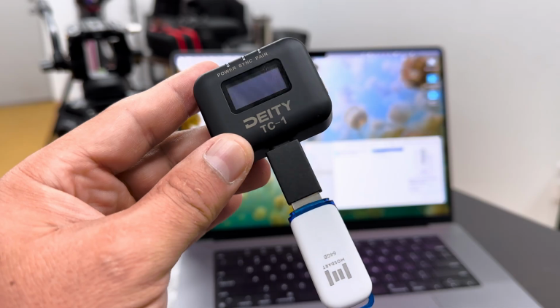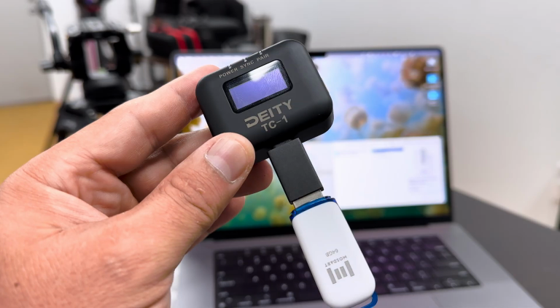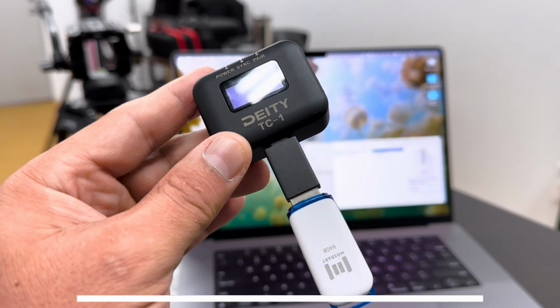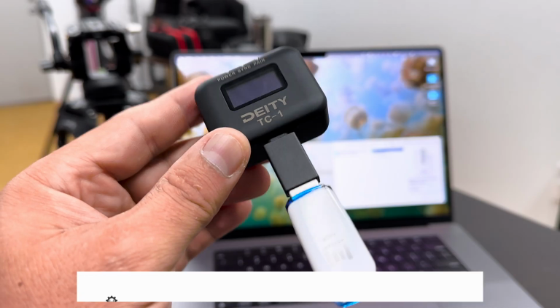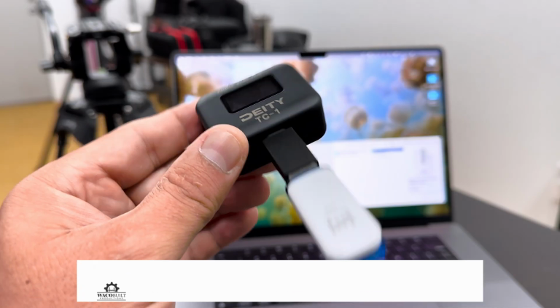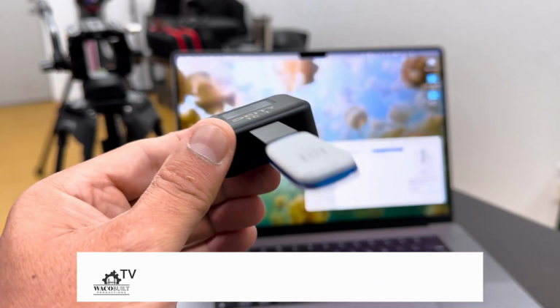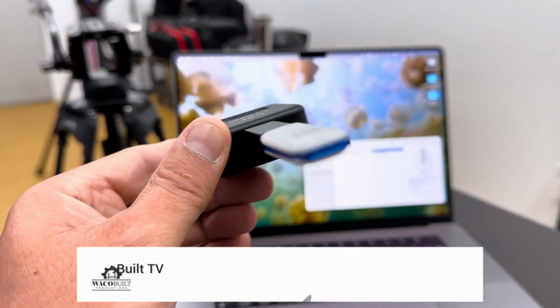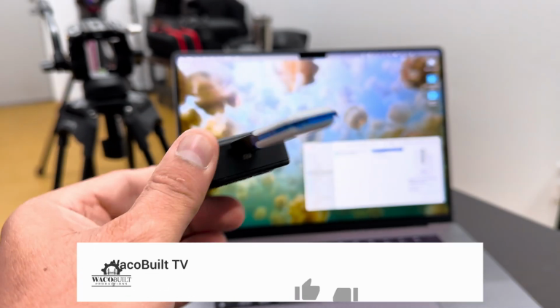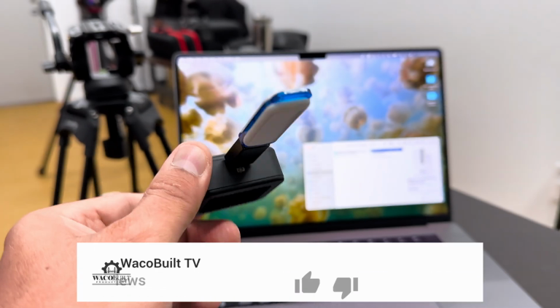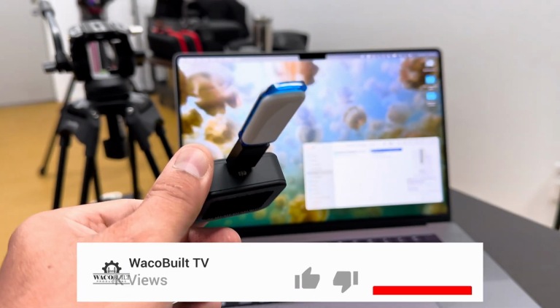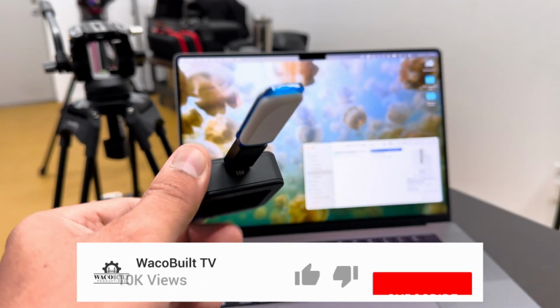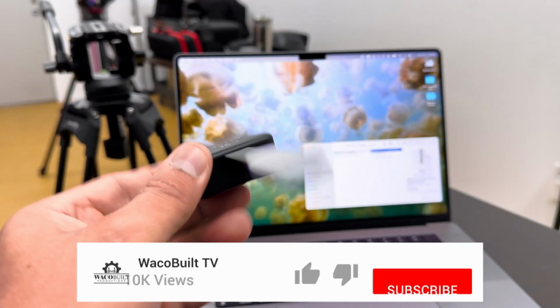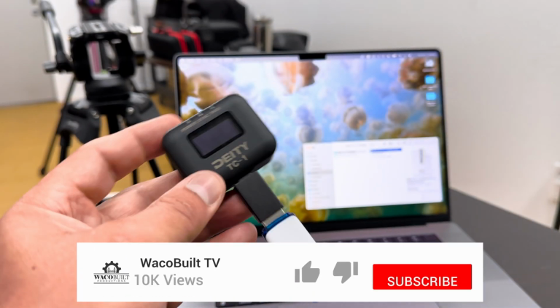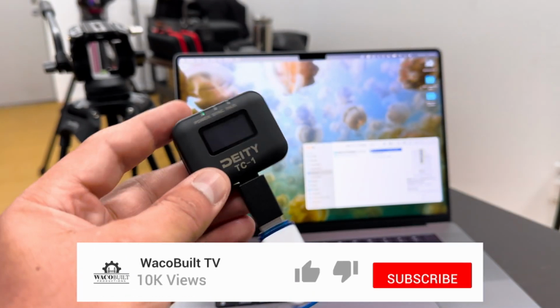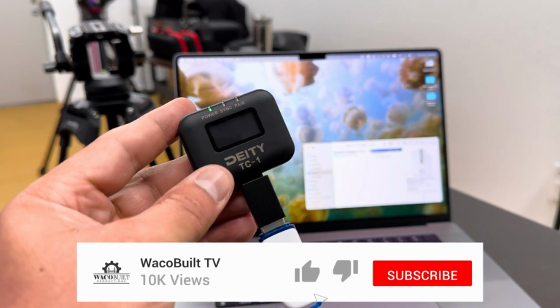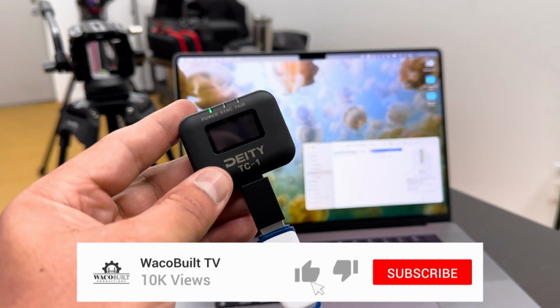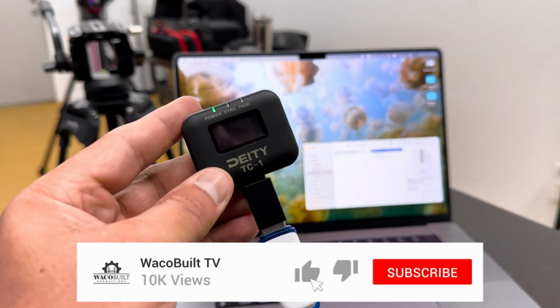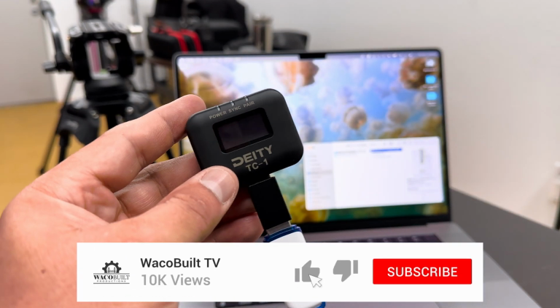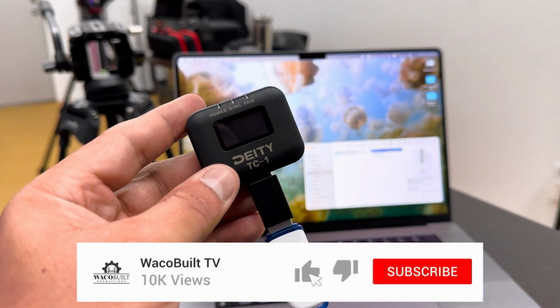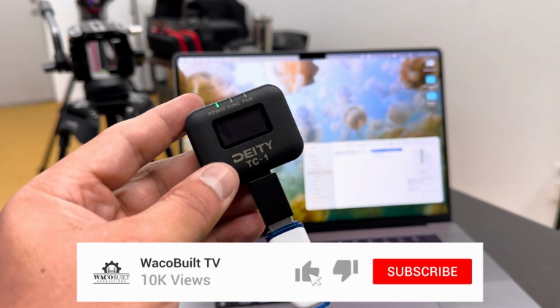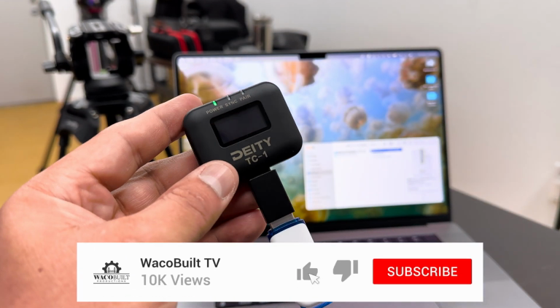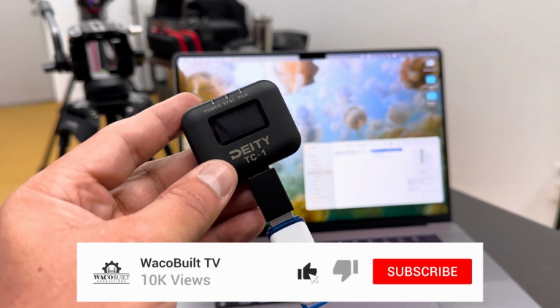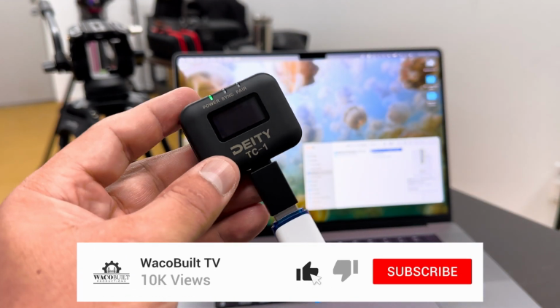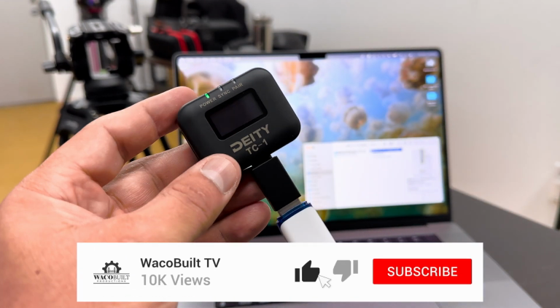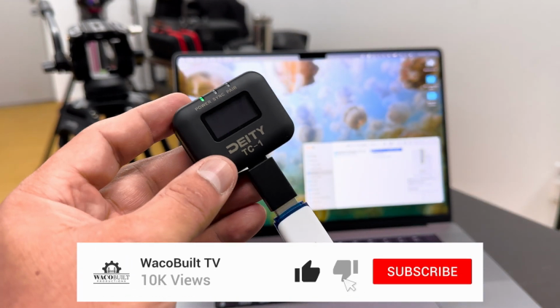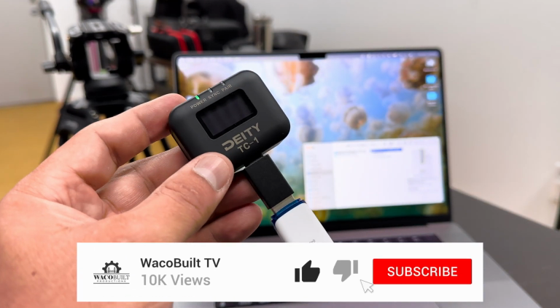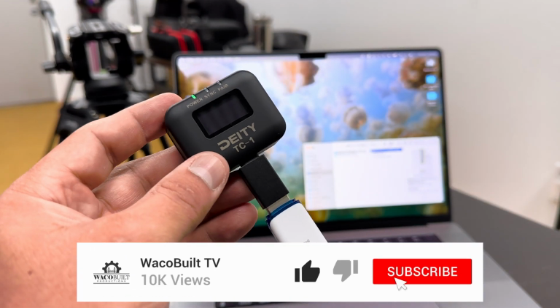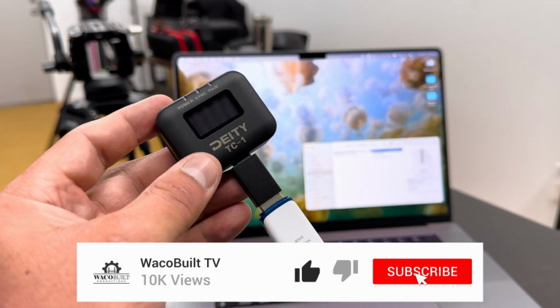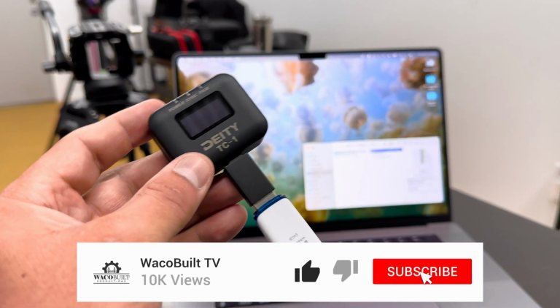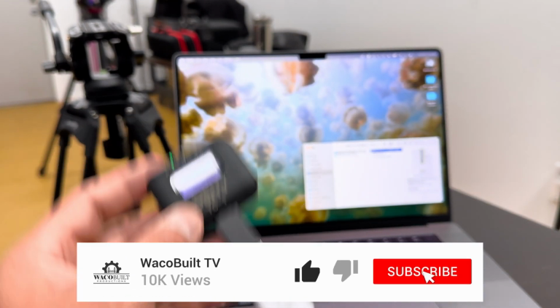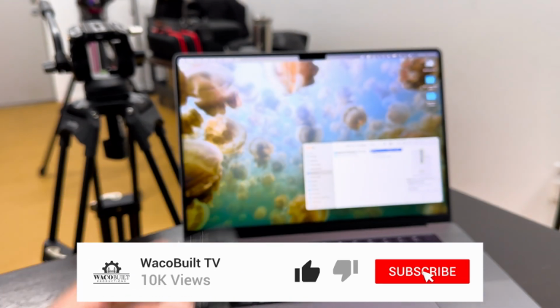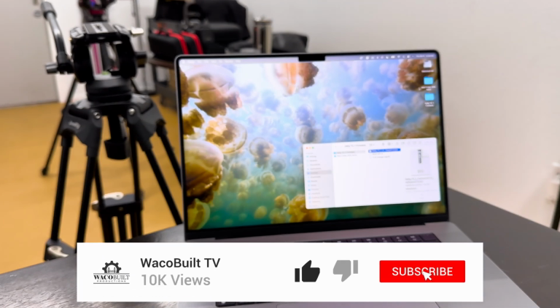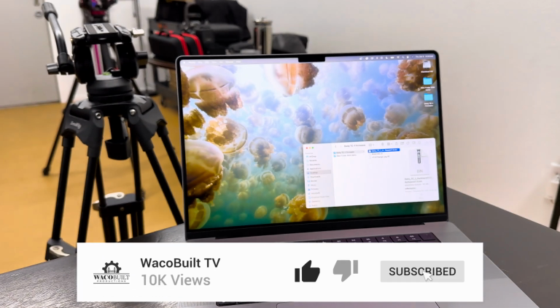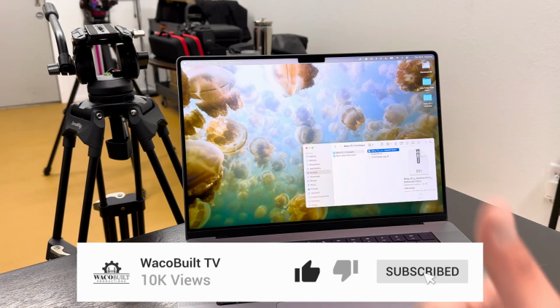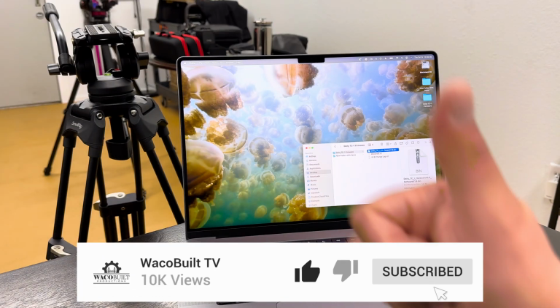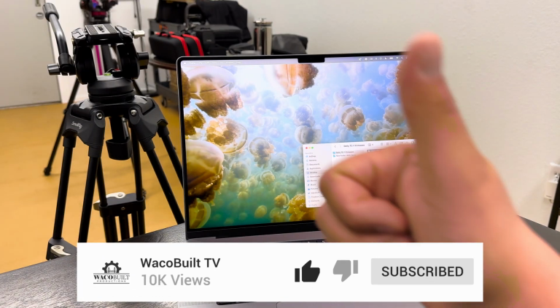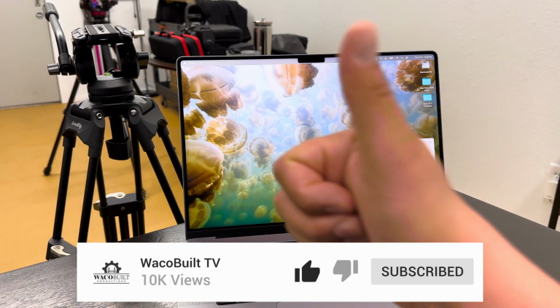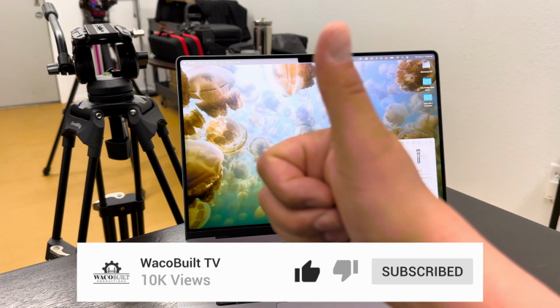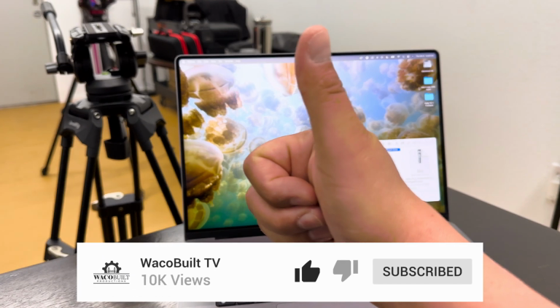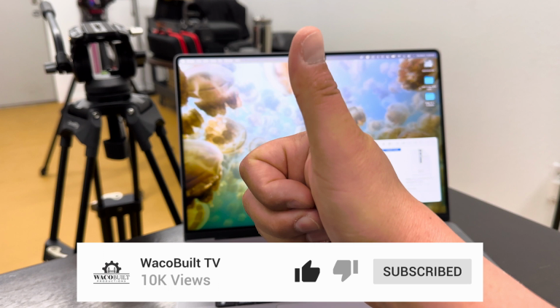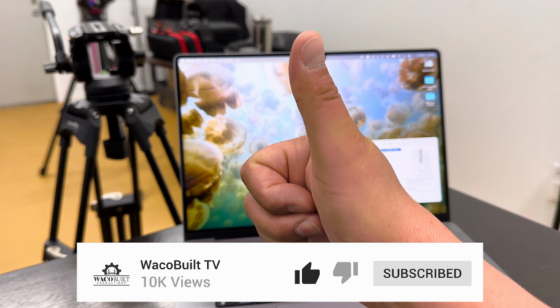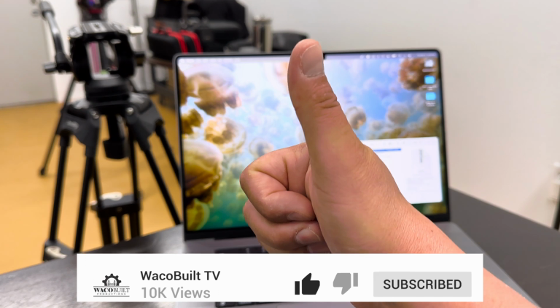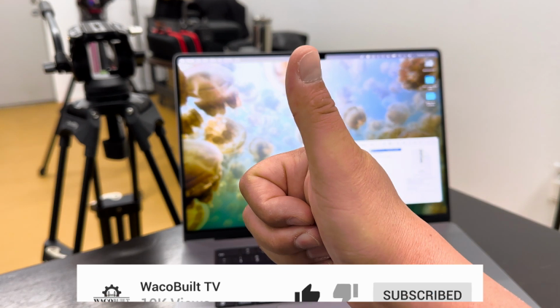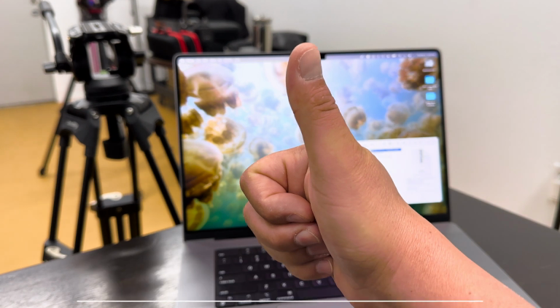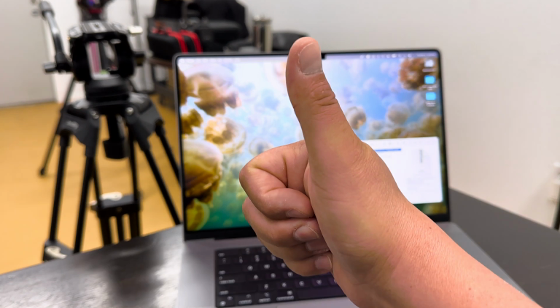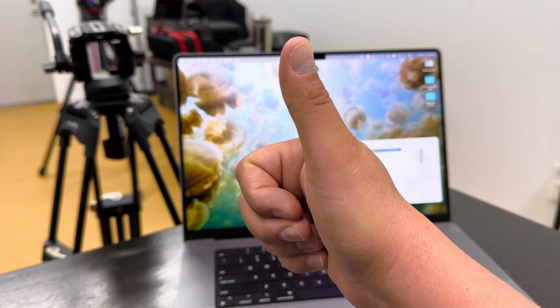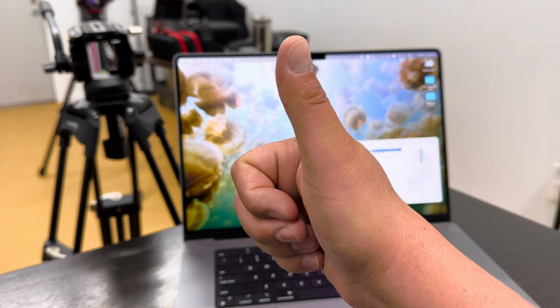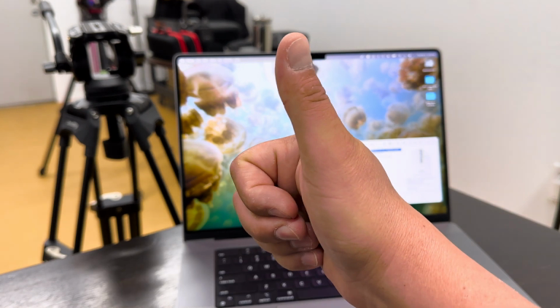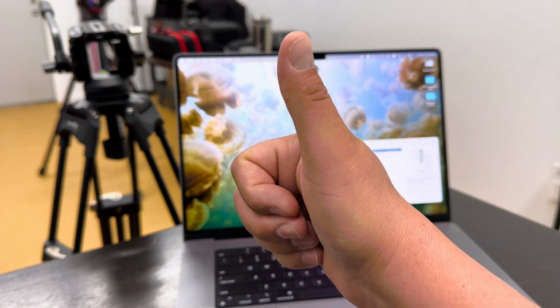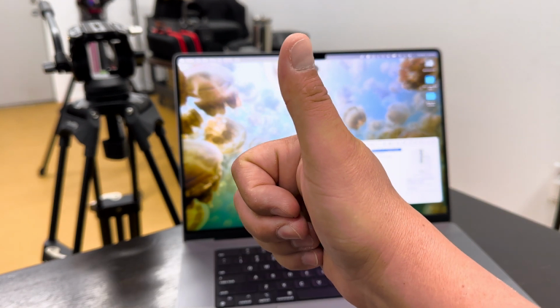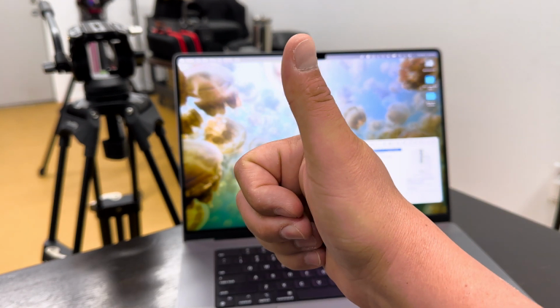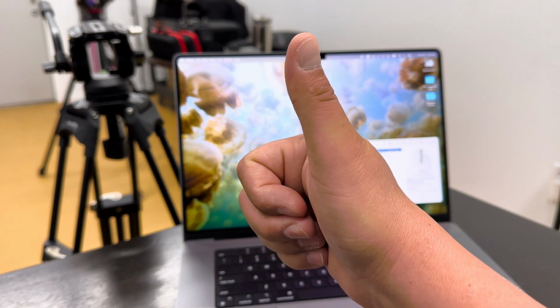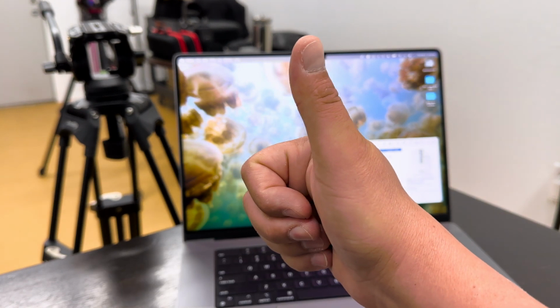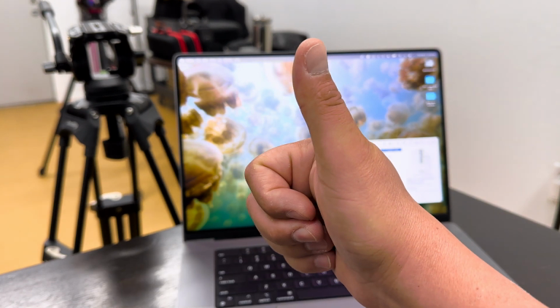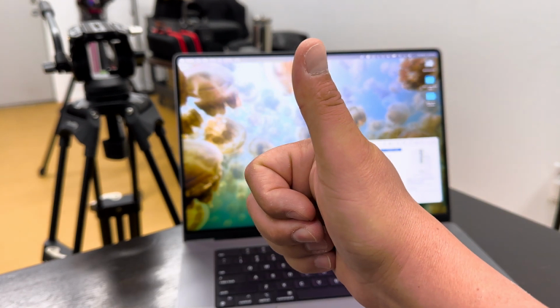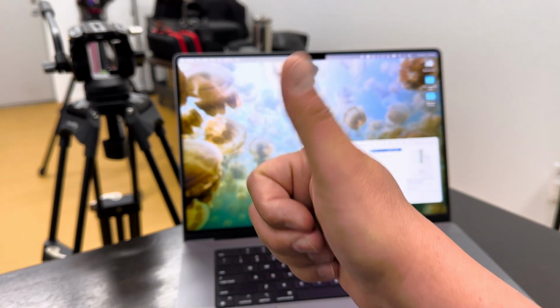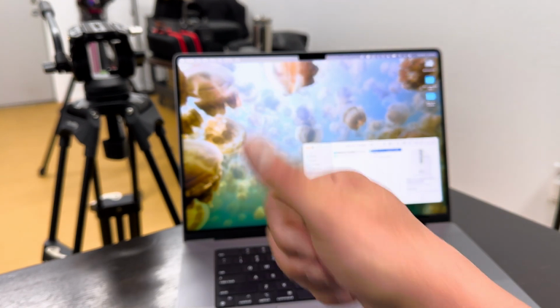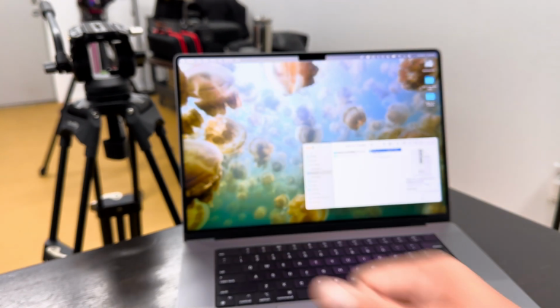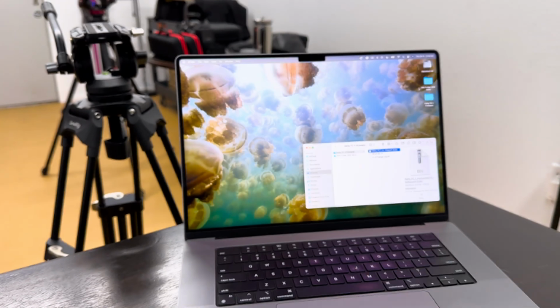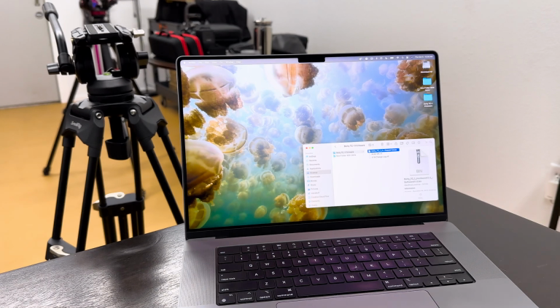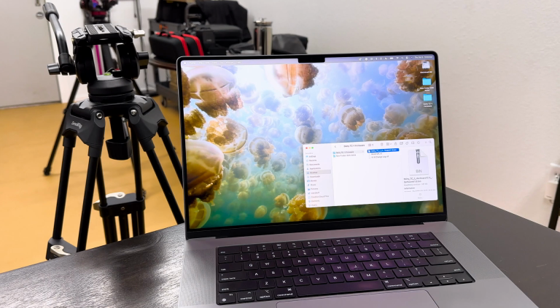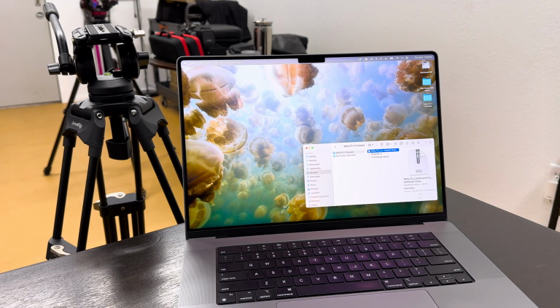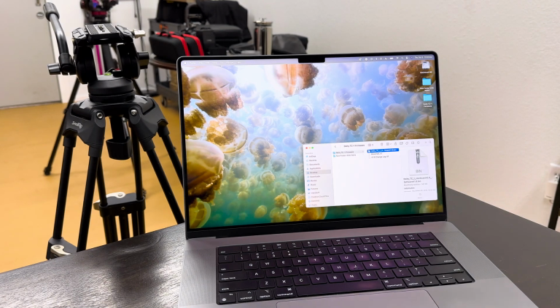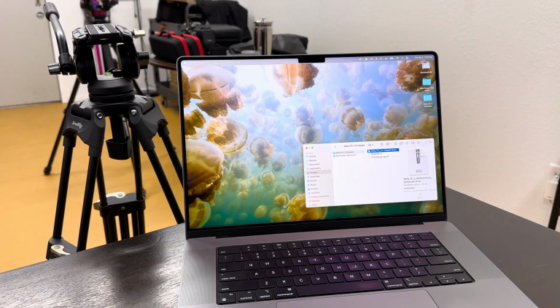That's how you update the firmware for the Deity TC1. Like and subscribe for more content.